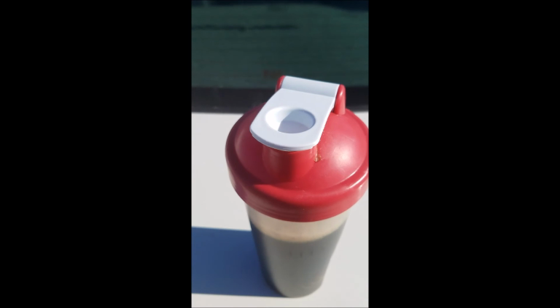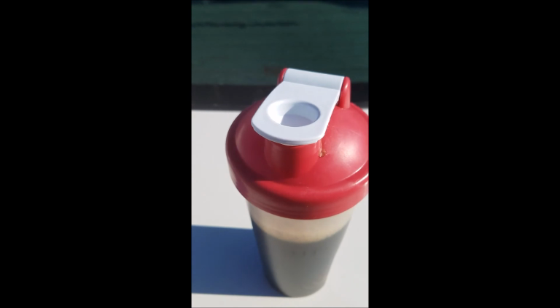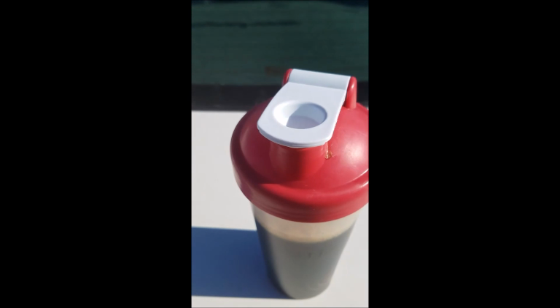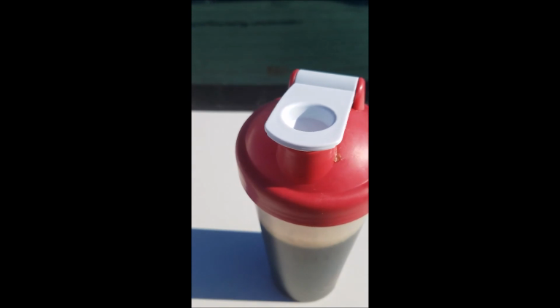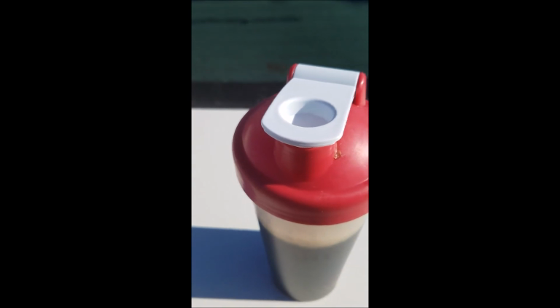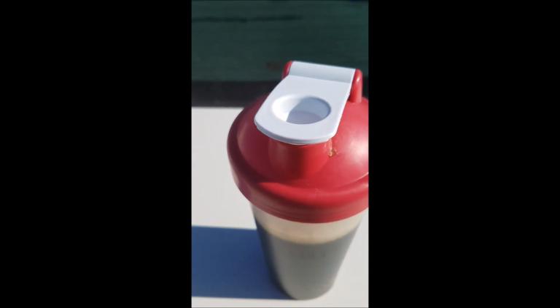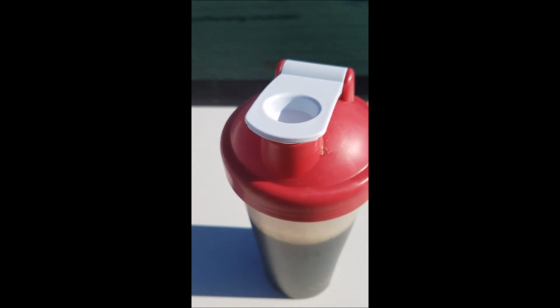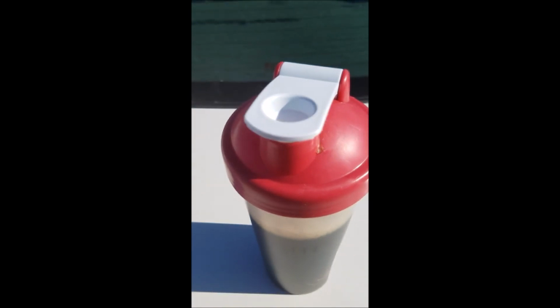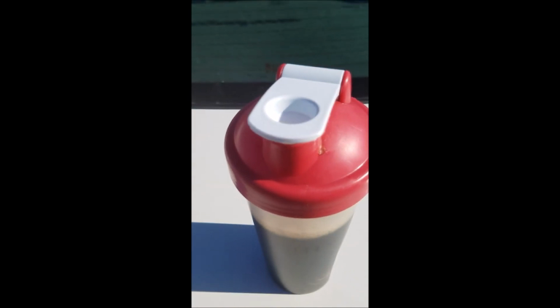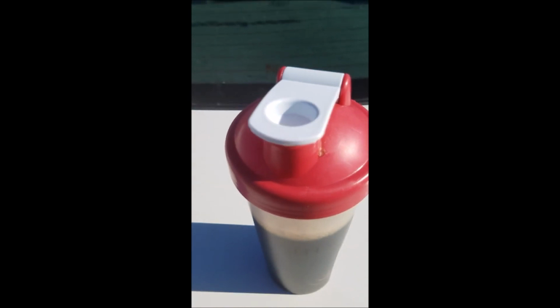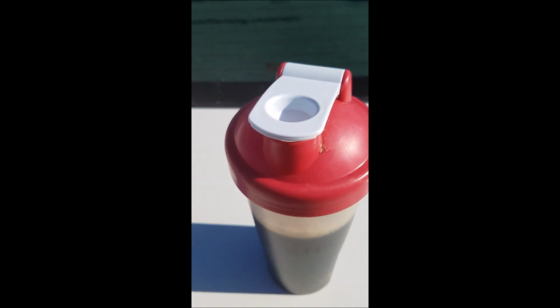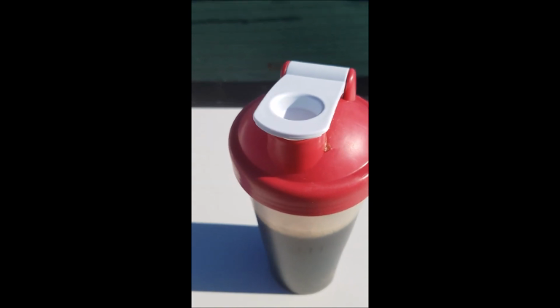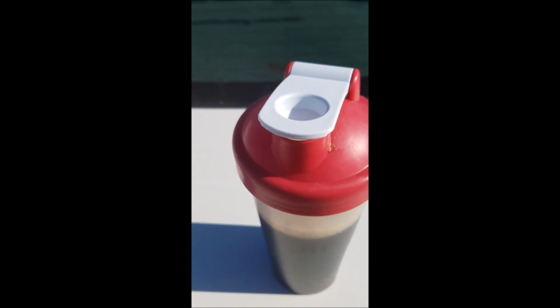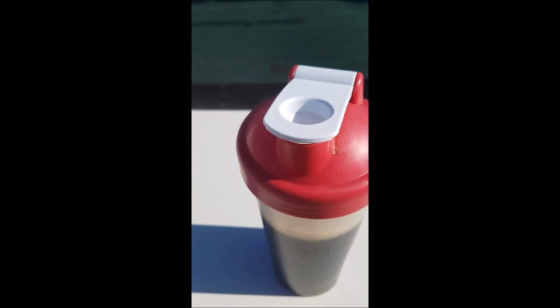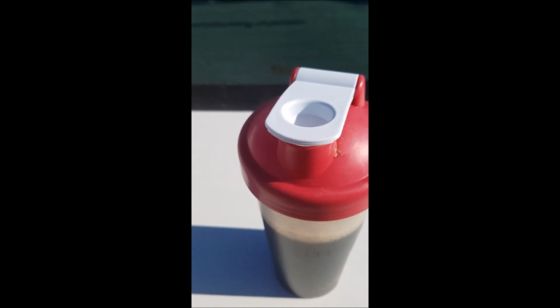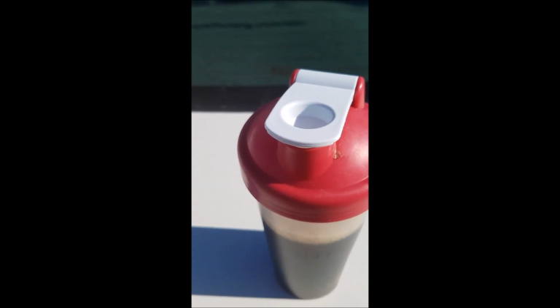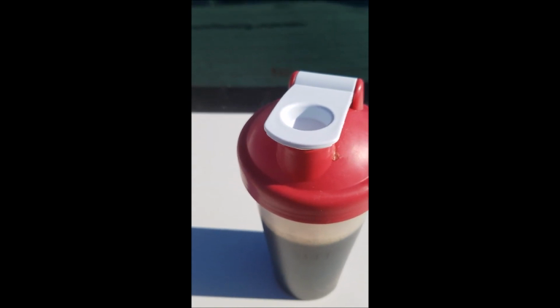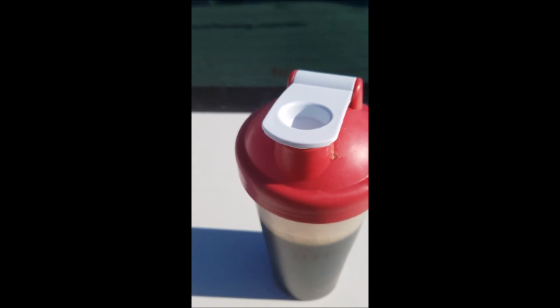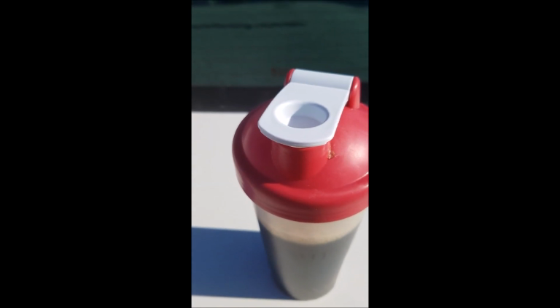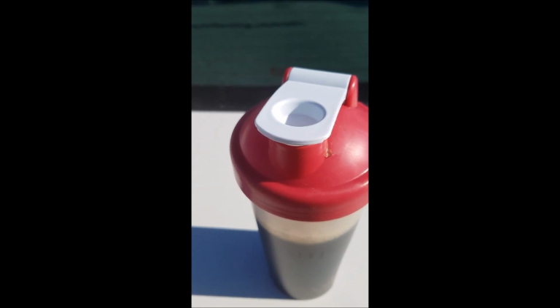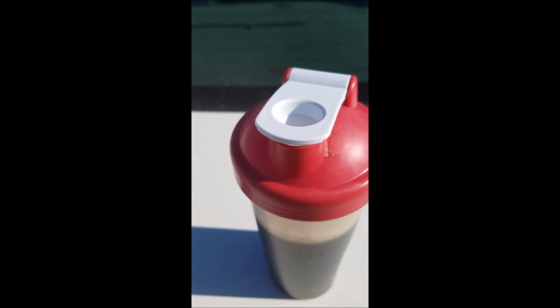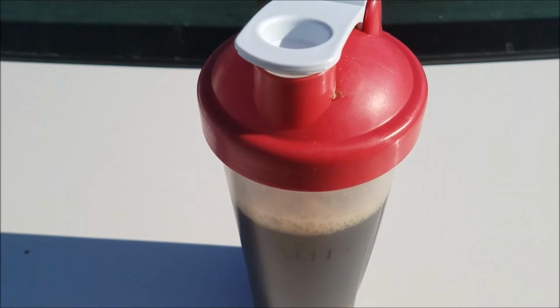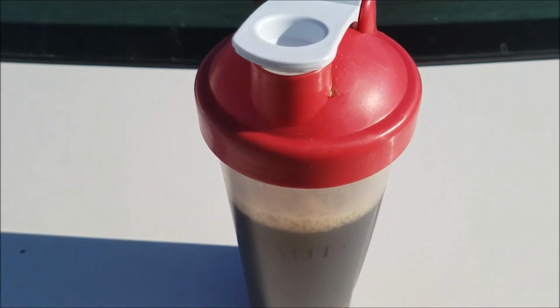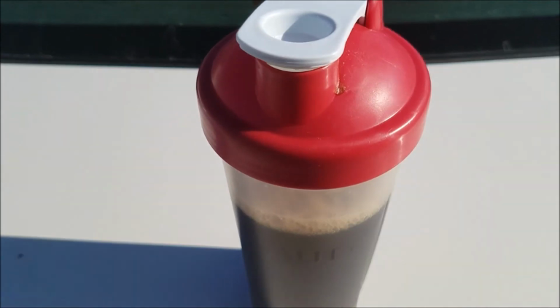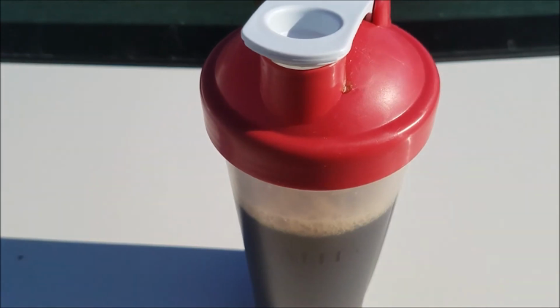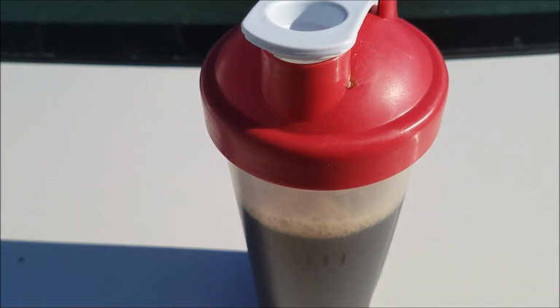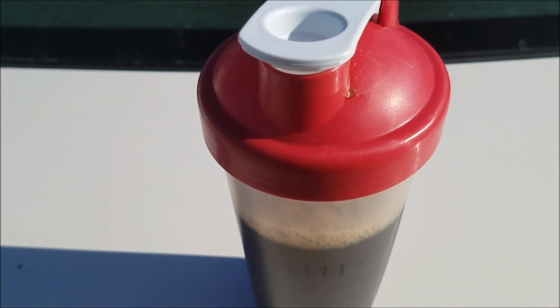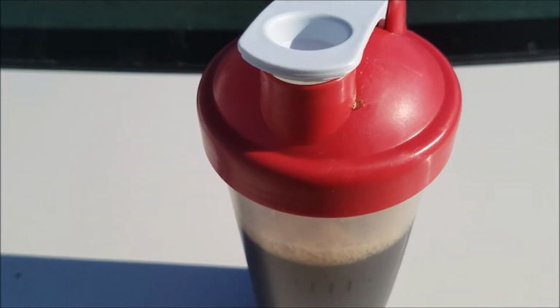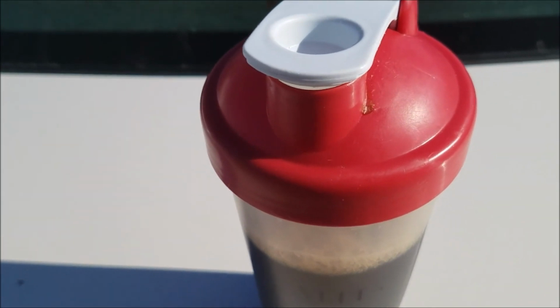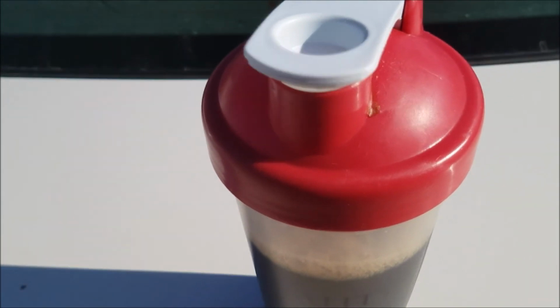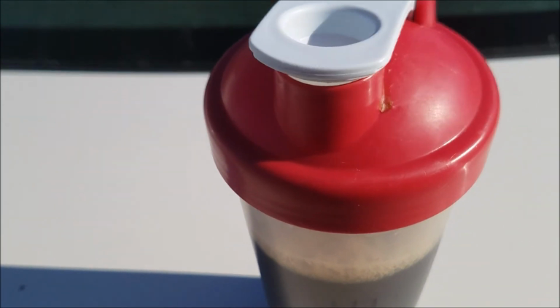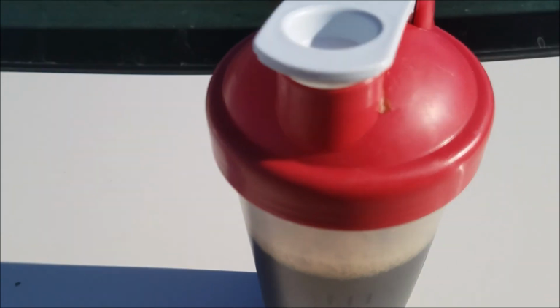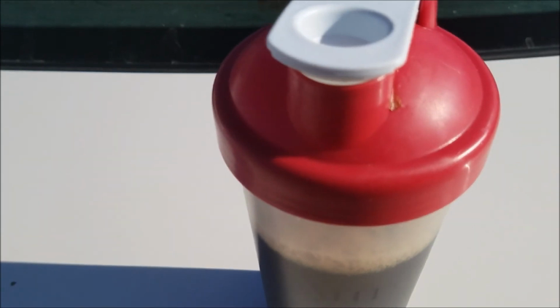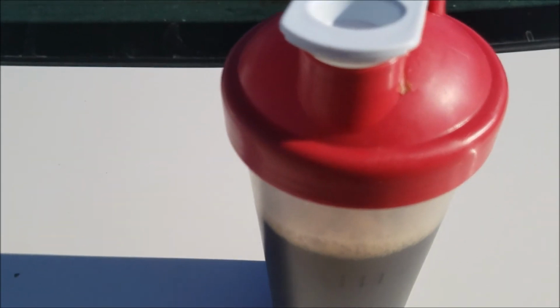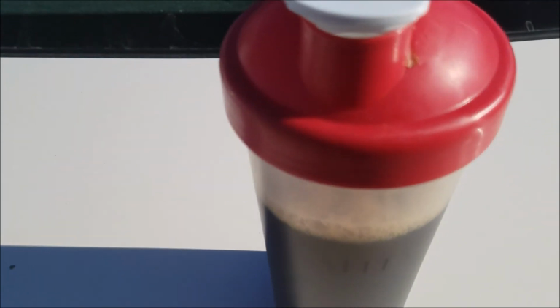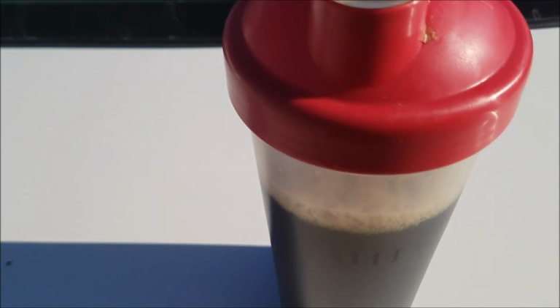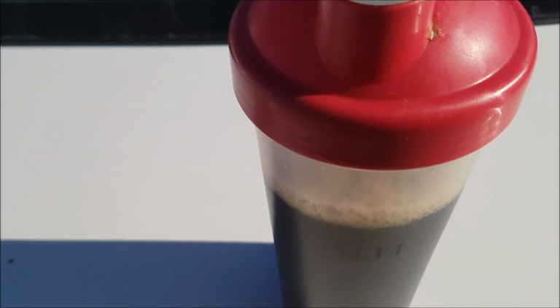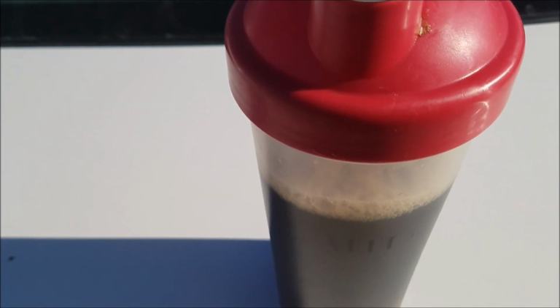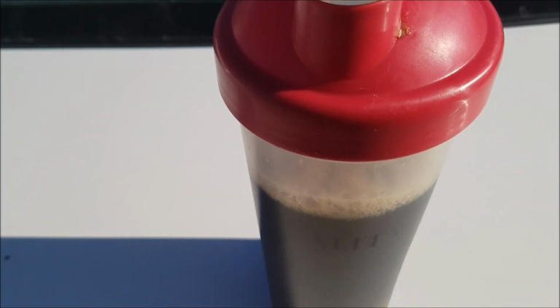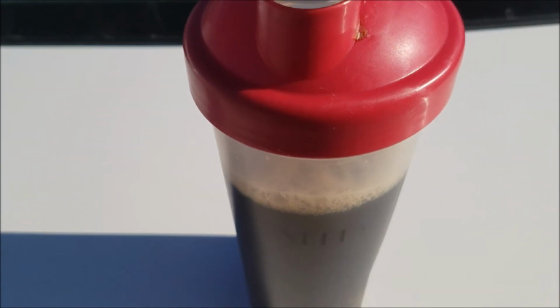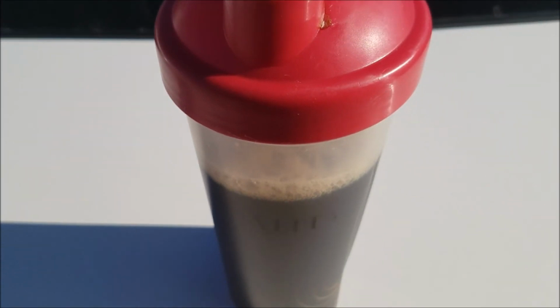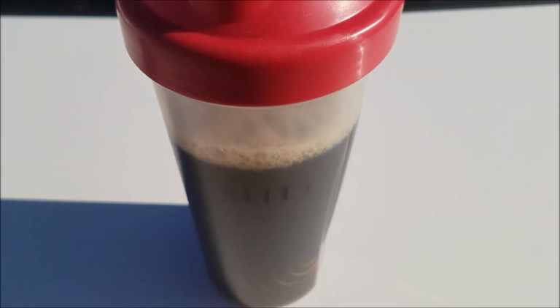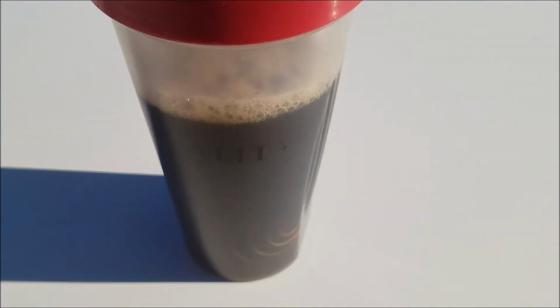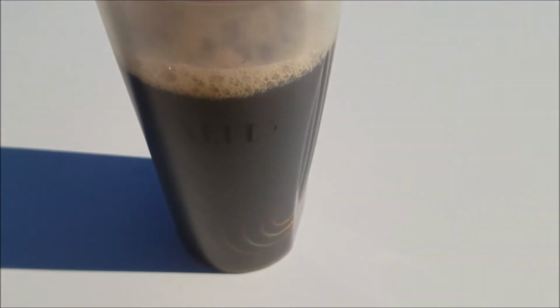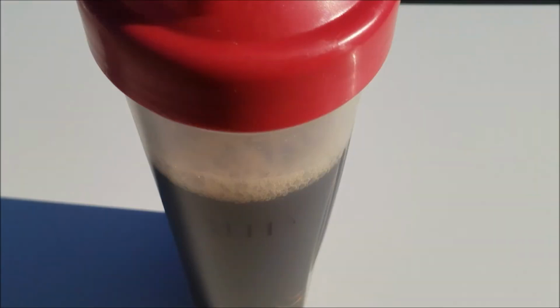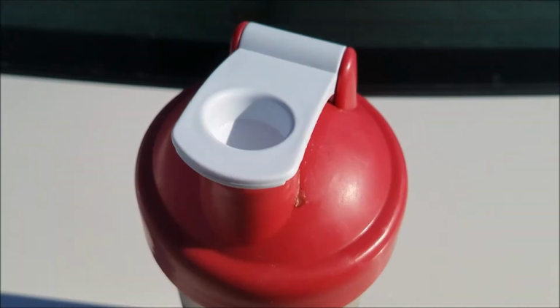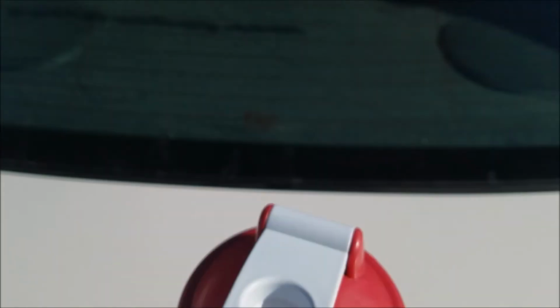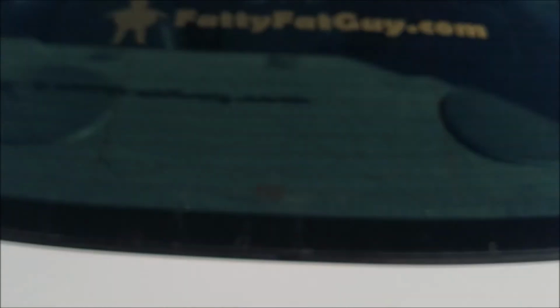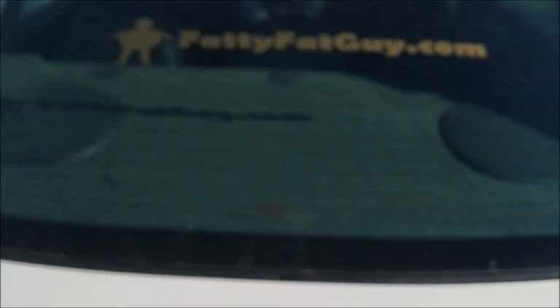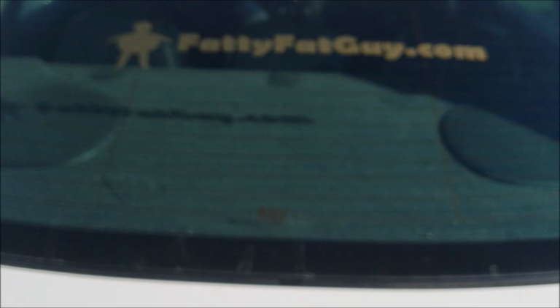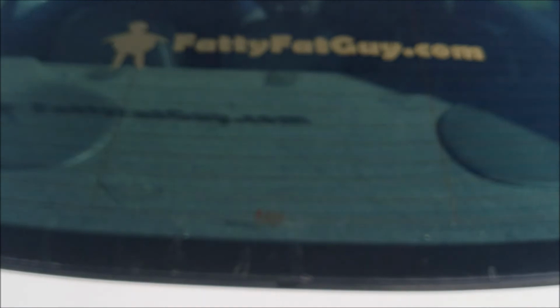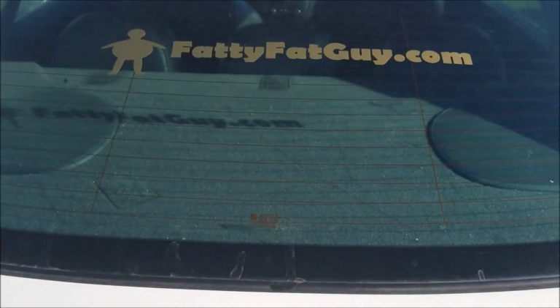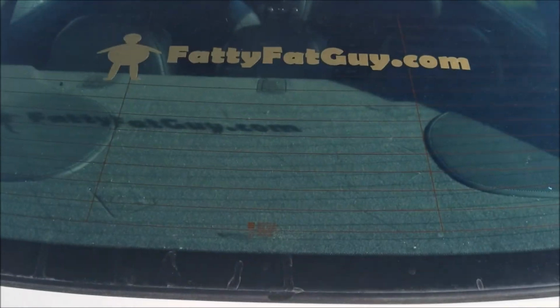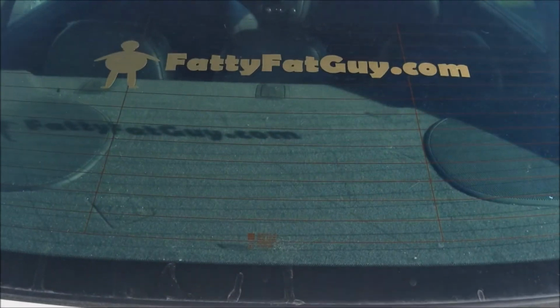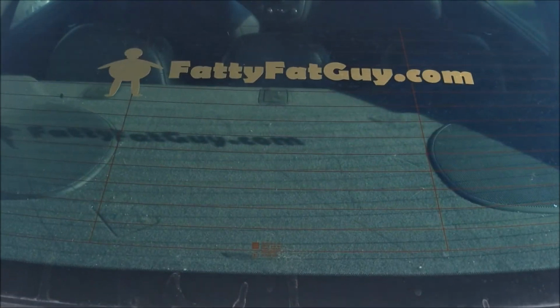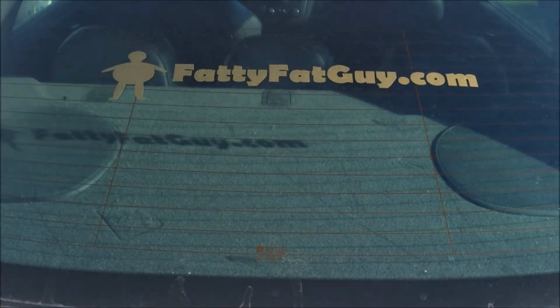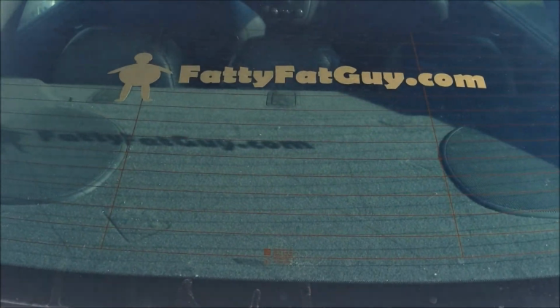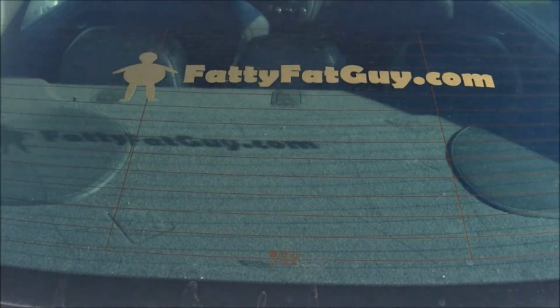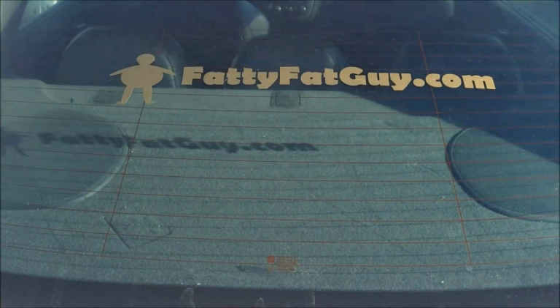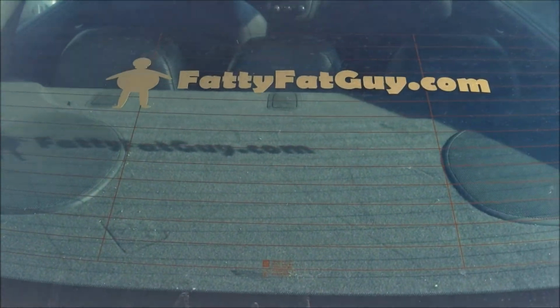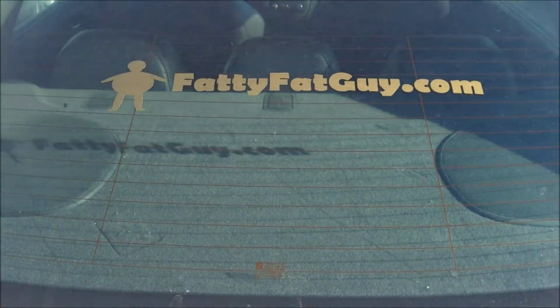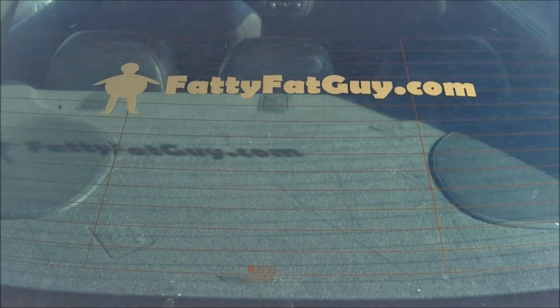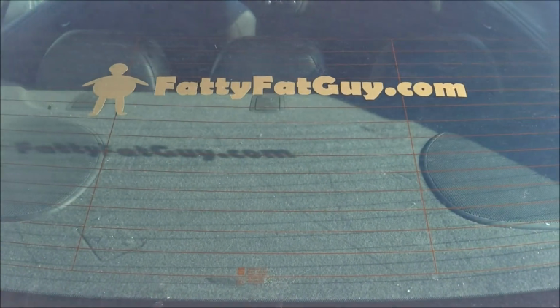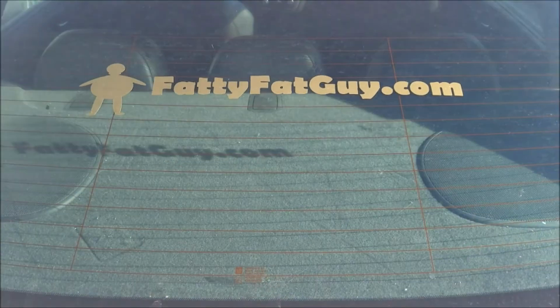Hey, check this out — I did something to the car. I don't know why I was recording that in skinny mode, but anyhow here we go. Check it out, look.